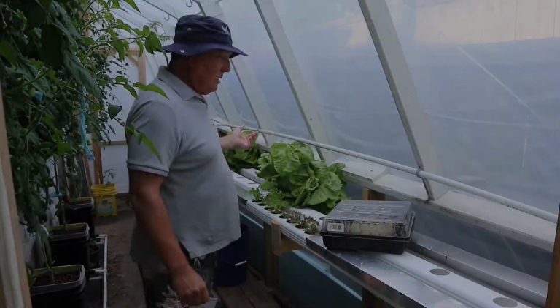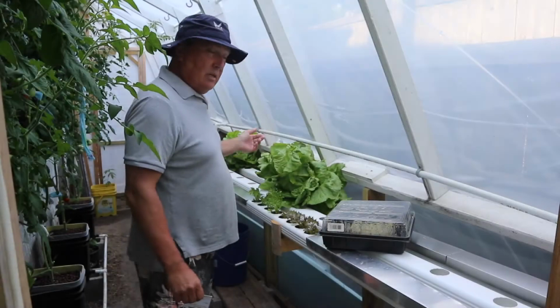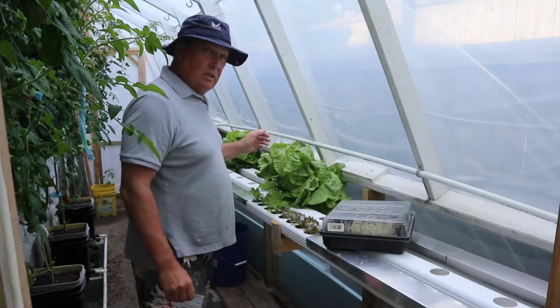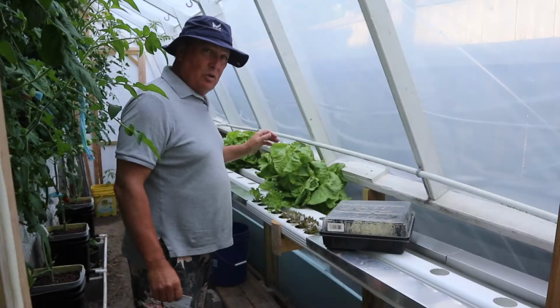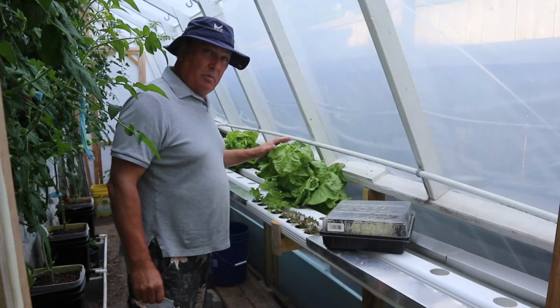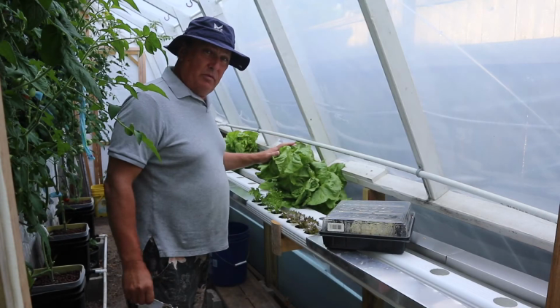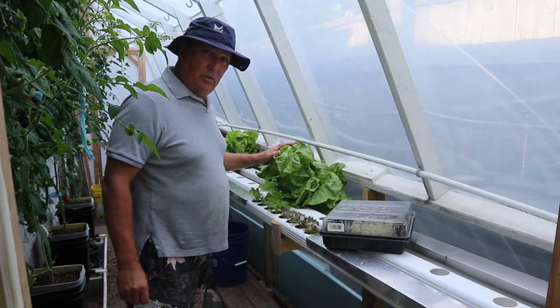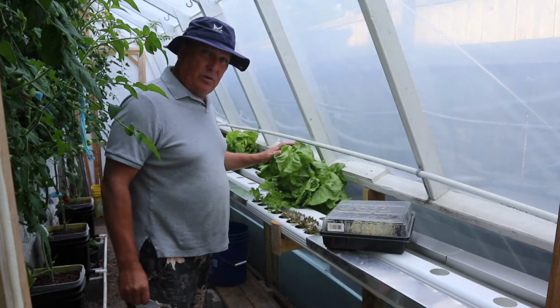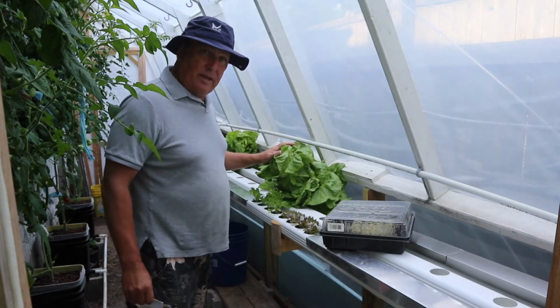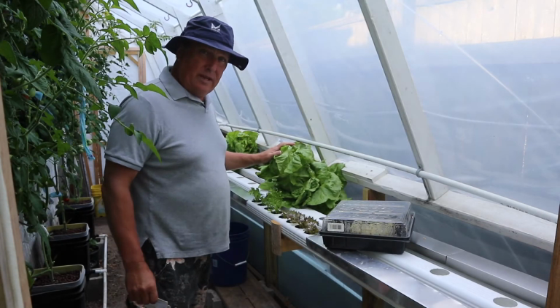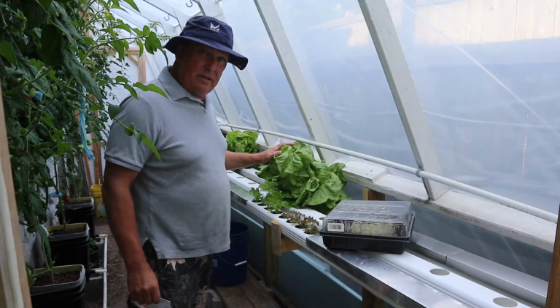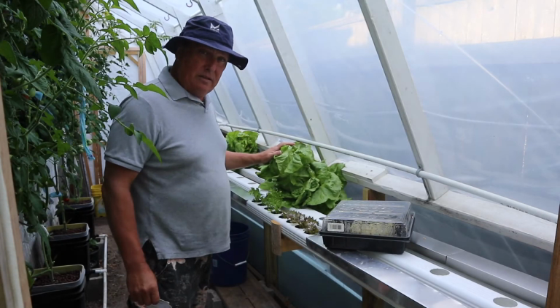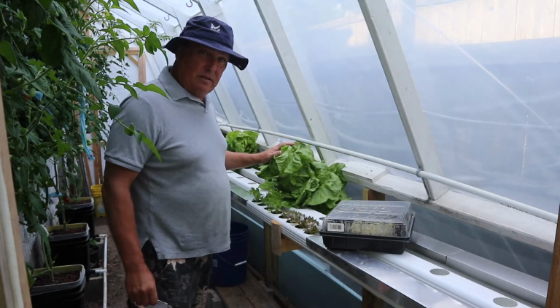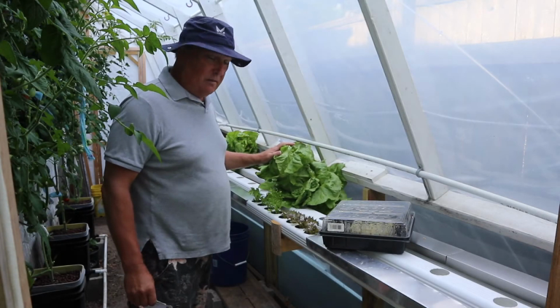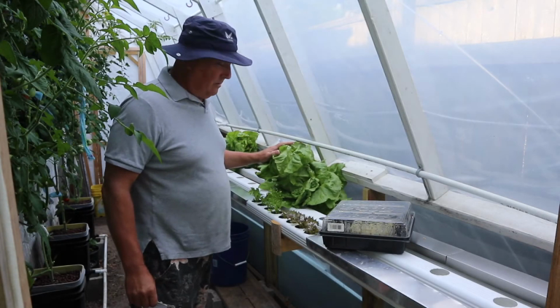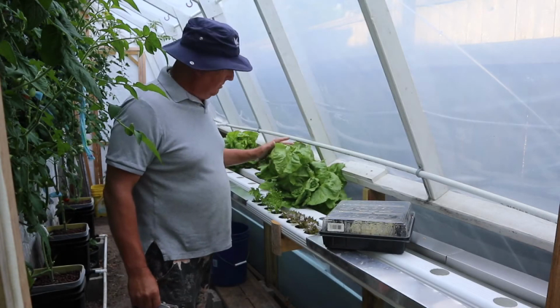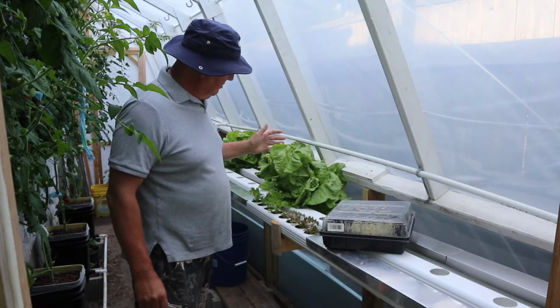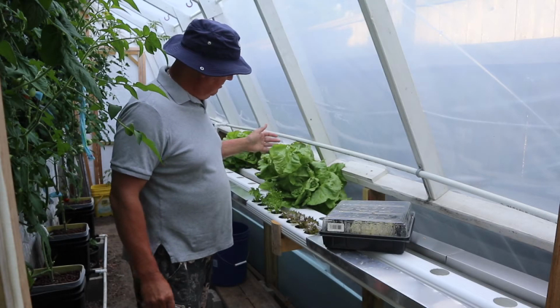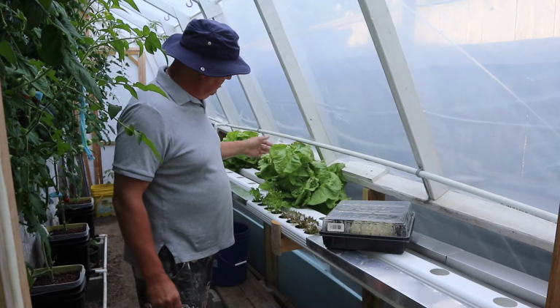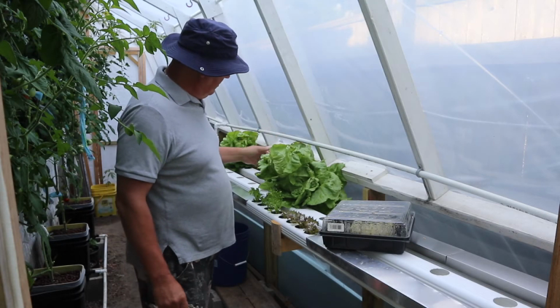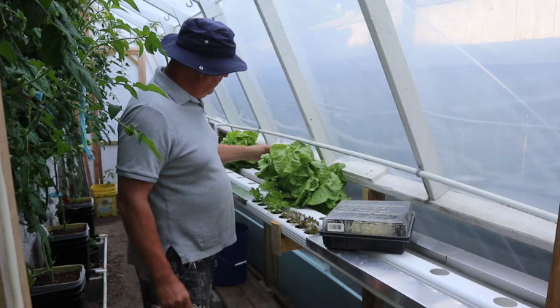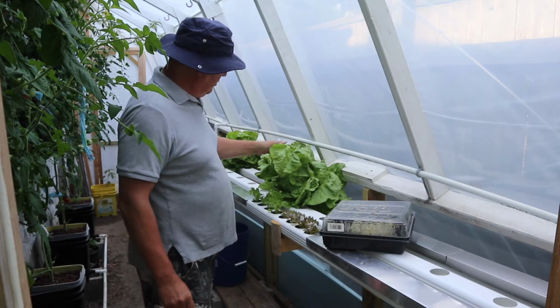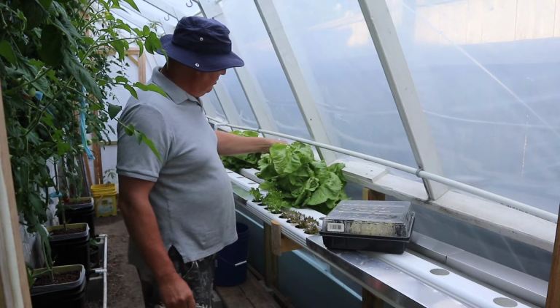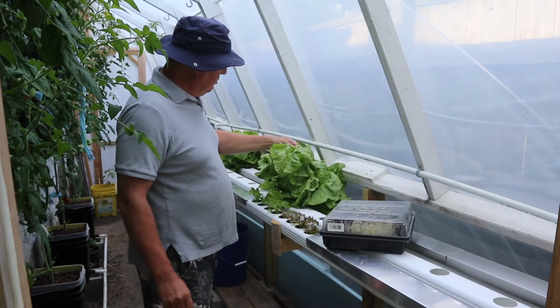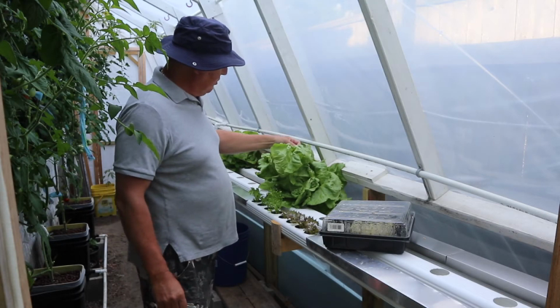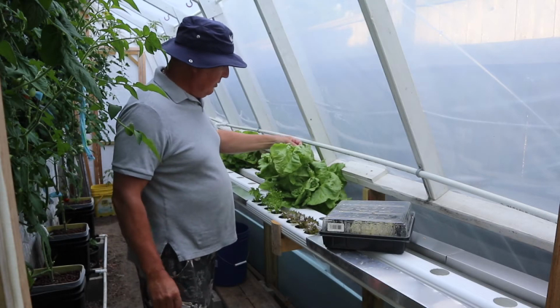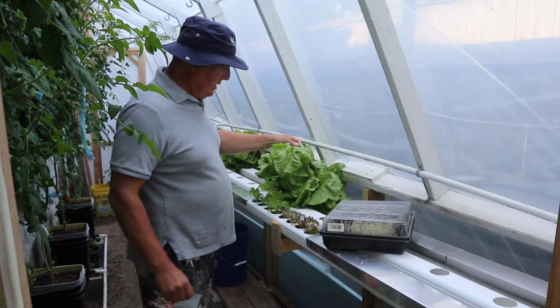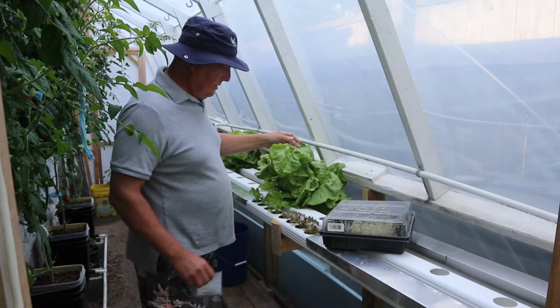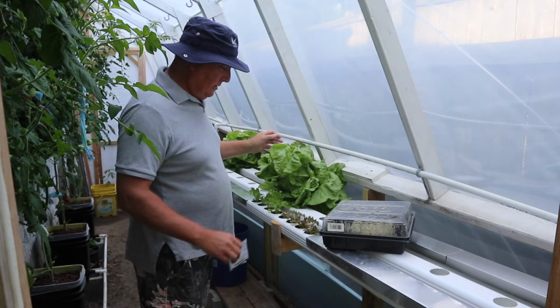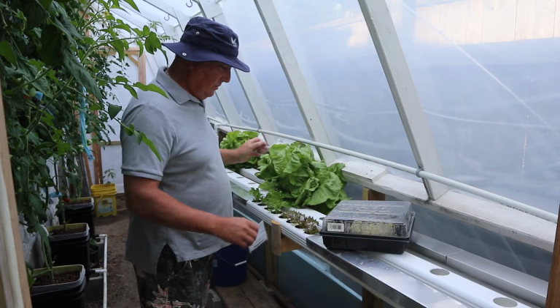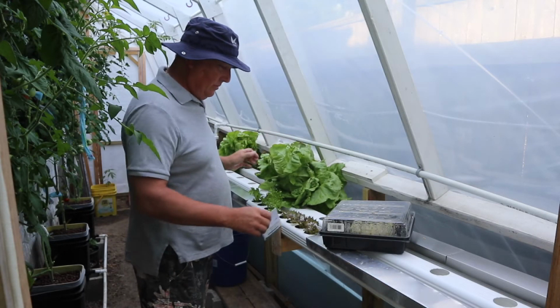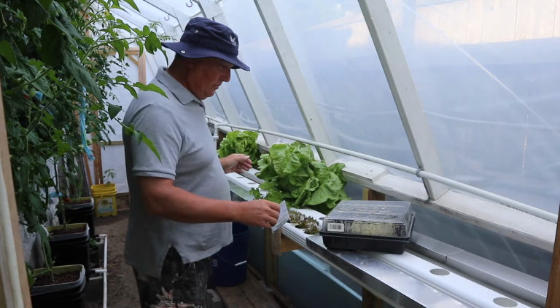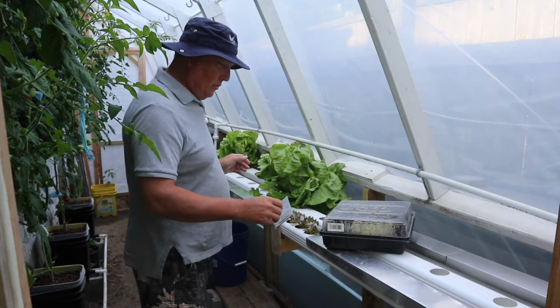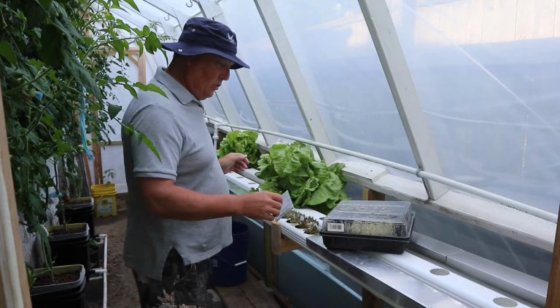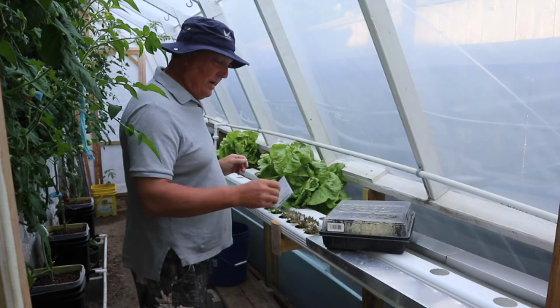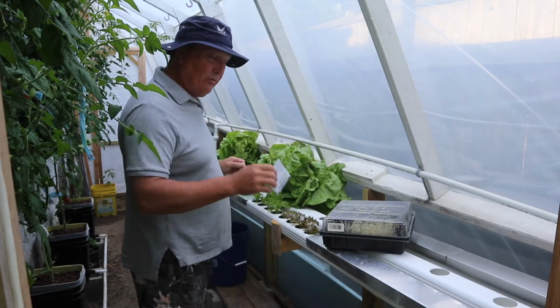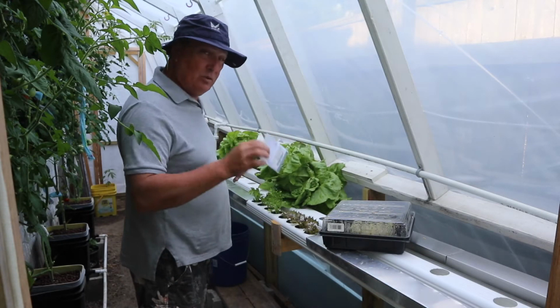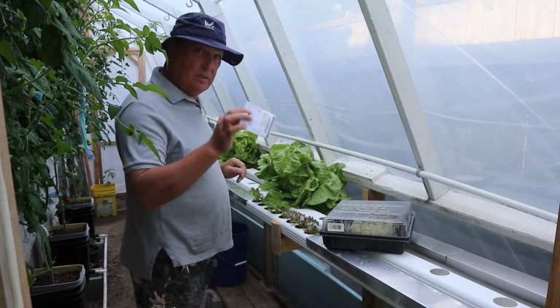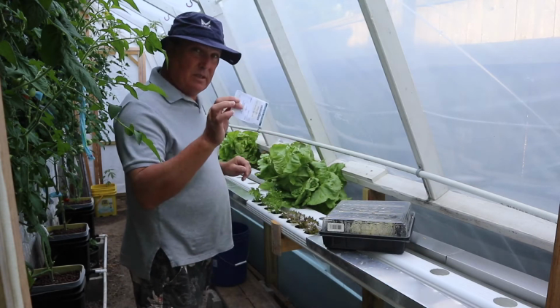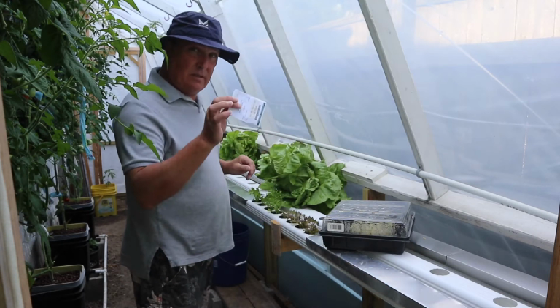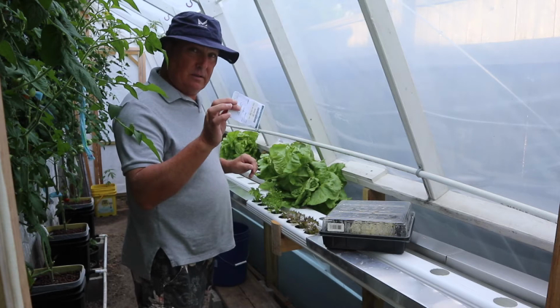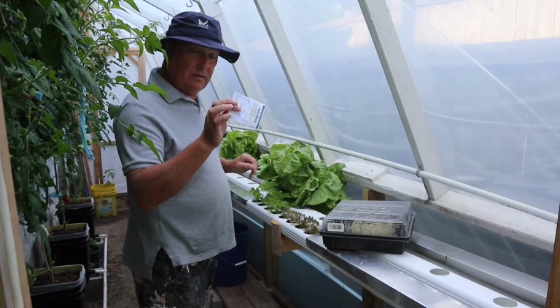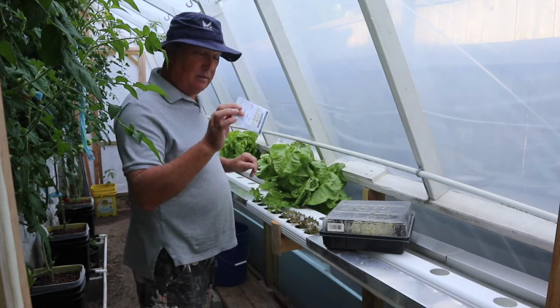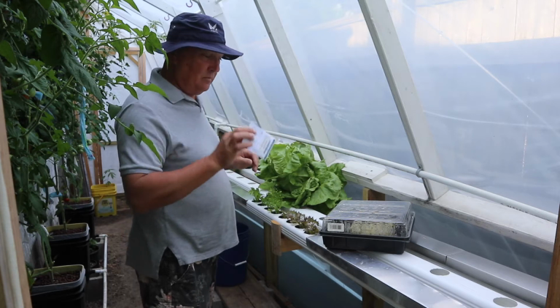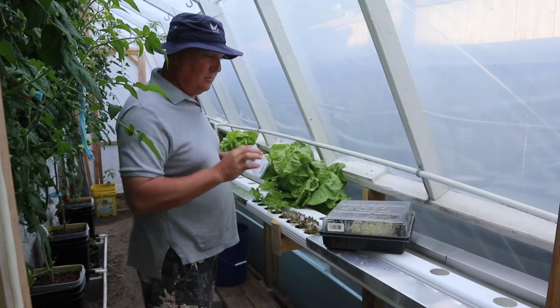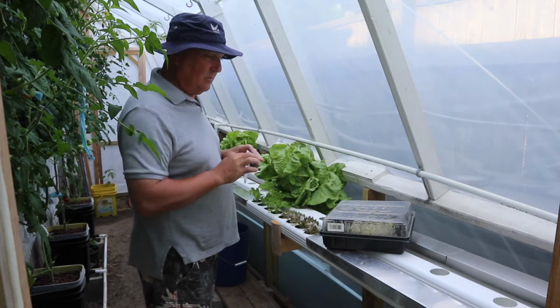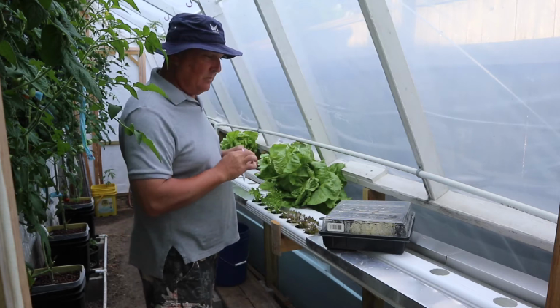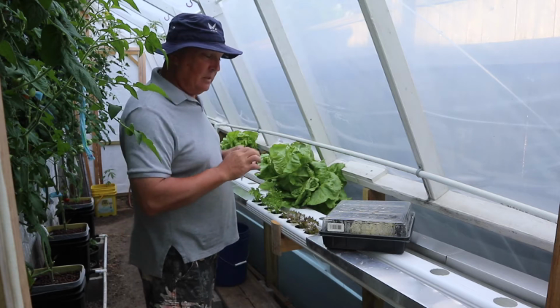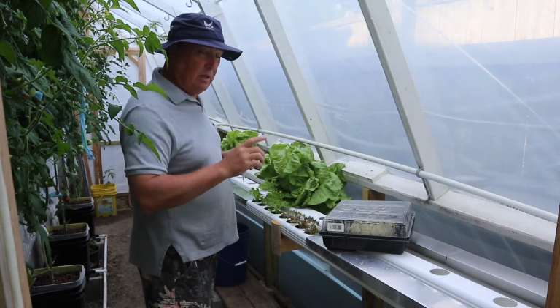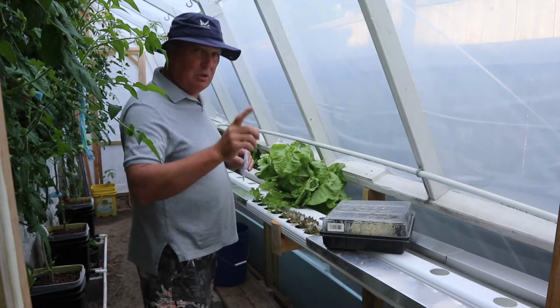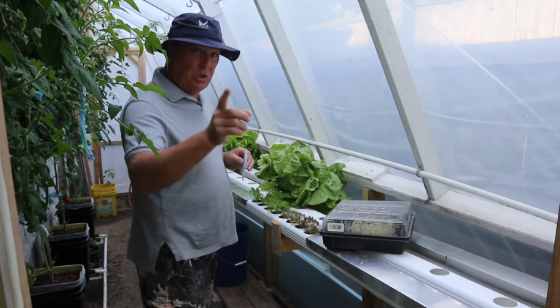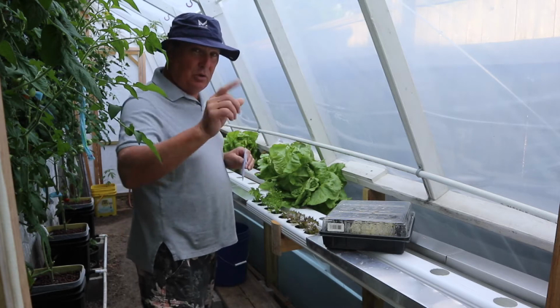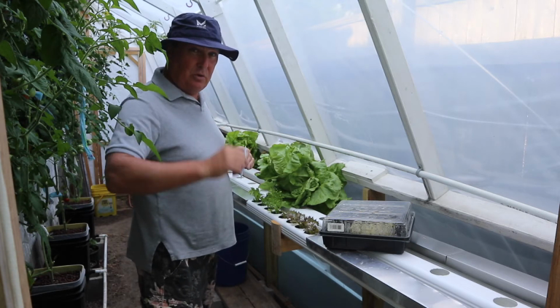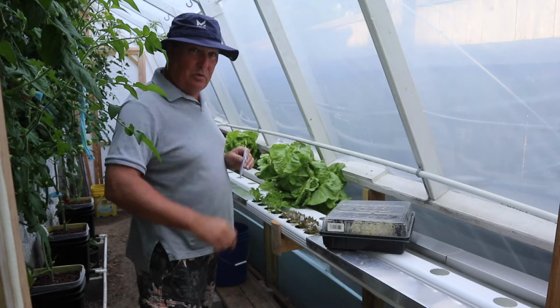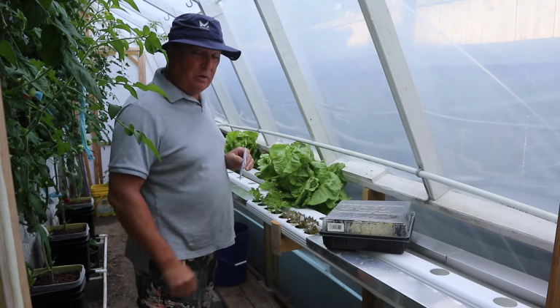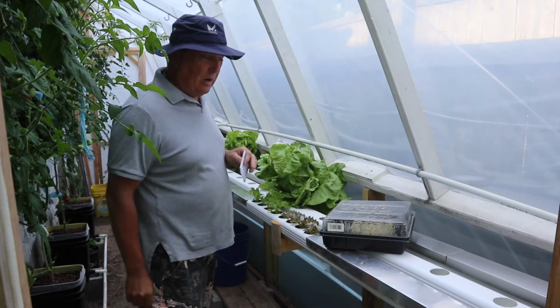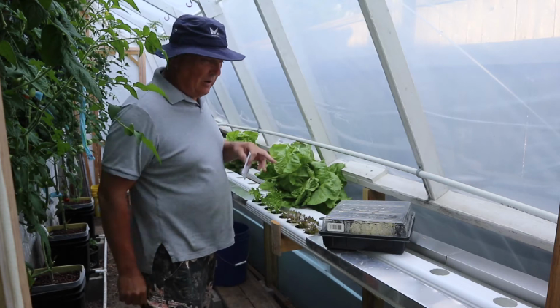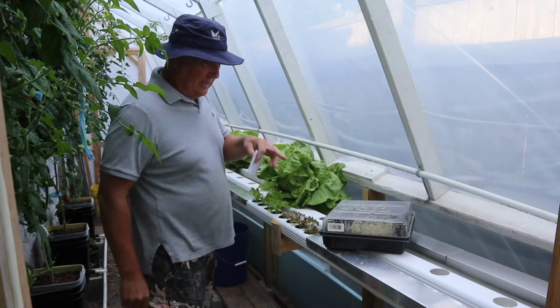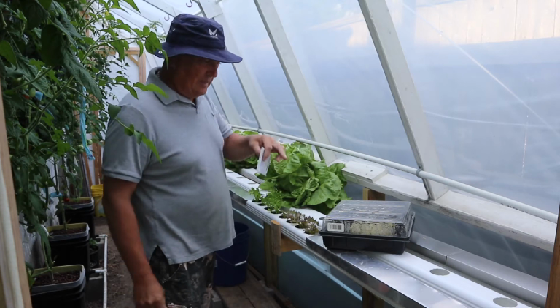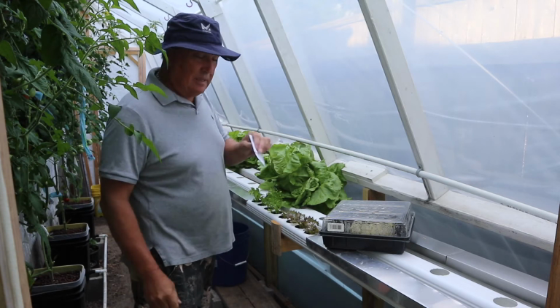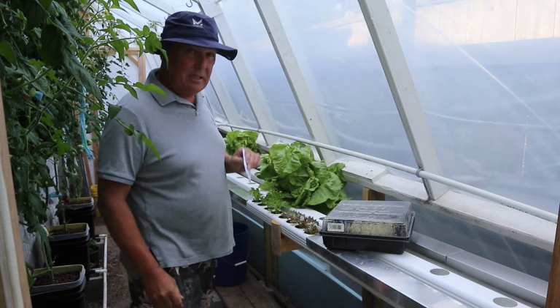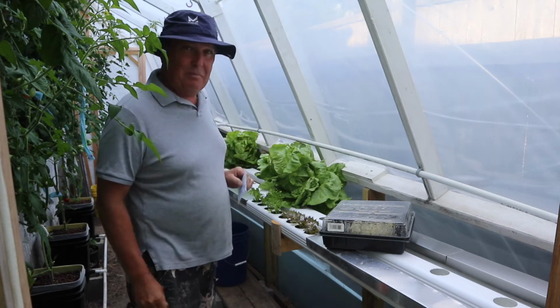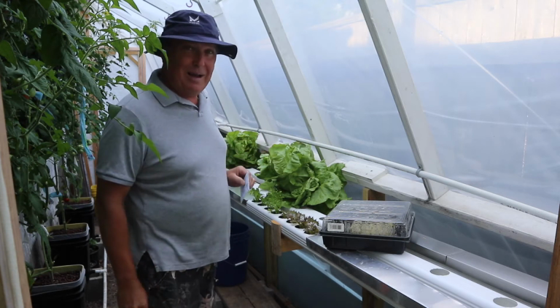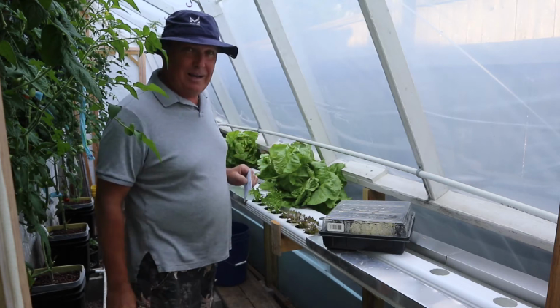So before you can eat it, before you grow it, you have to seed it. Let me show you how I seed mine.